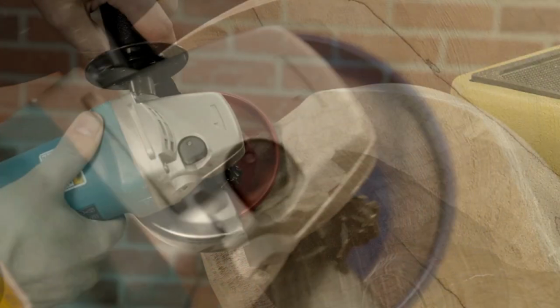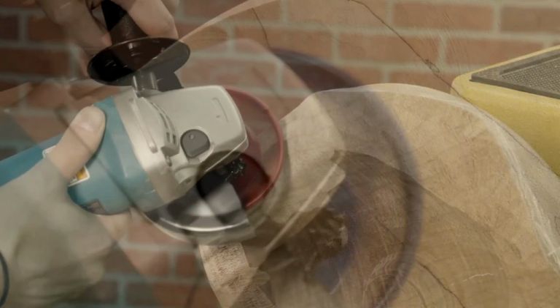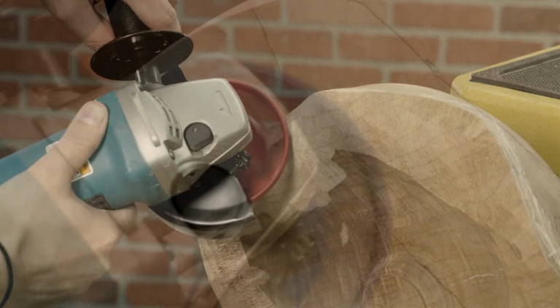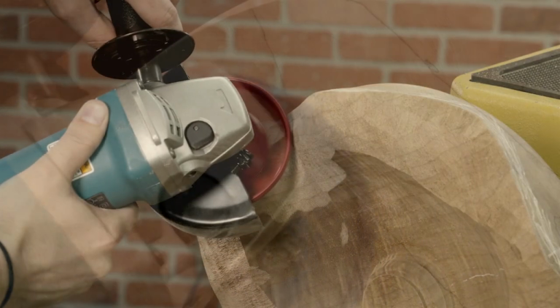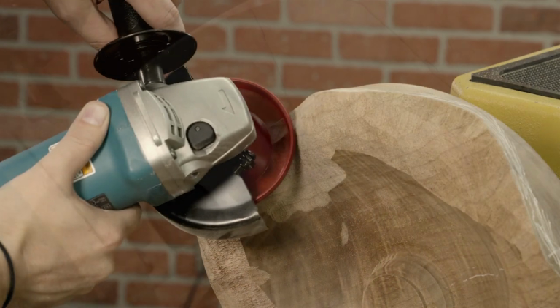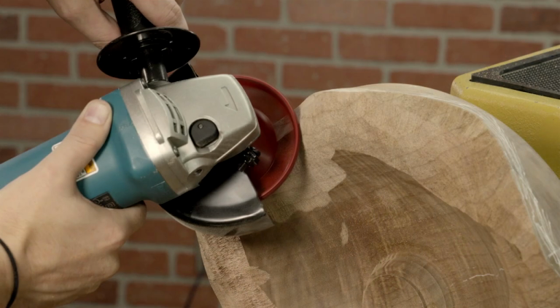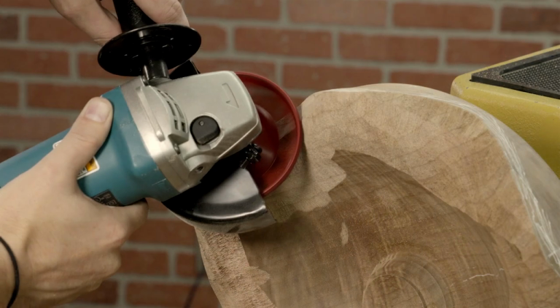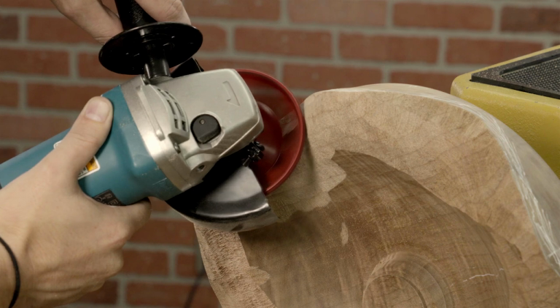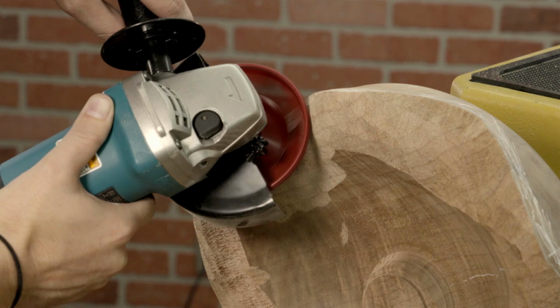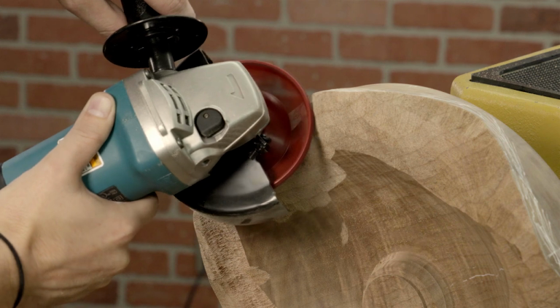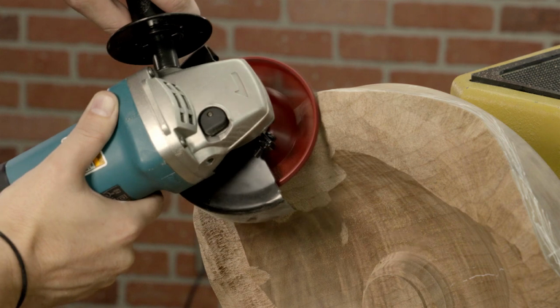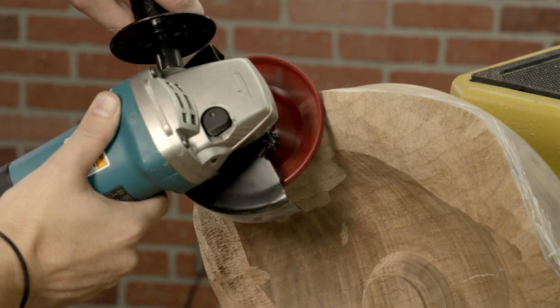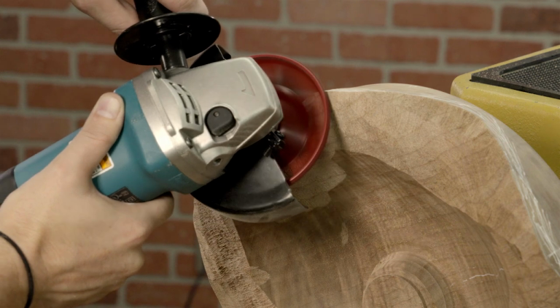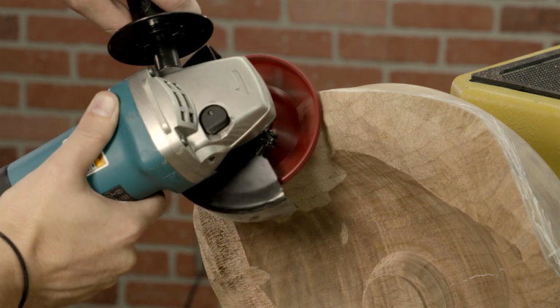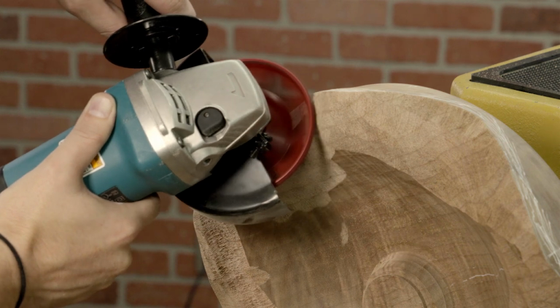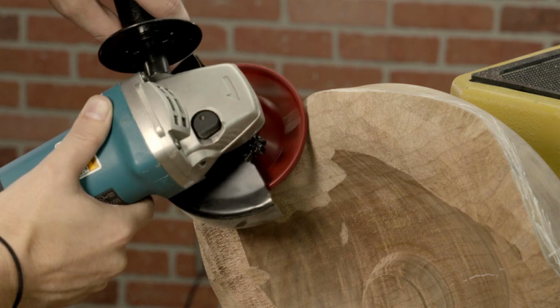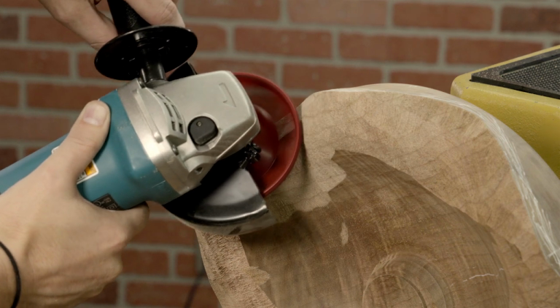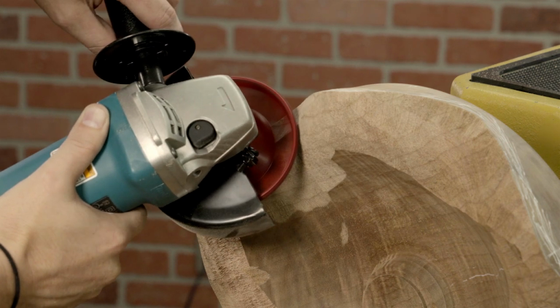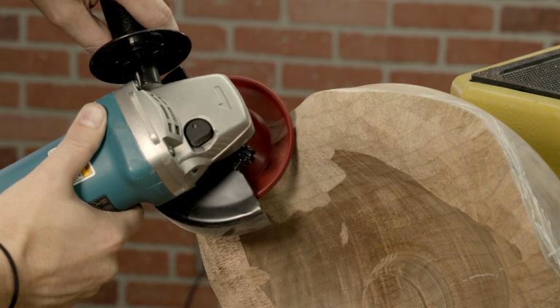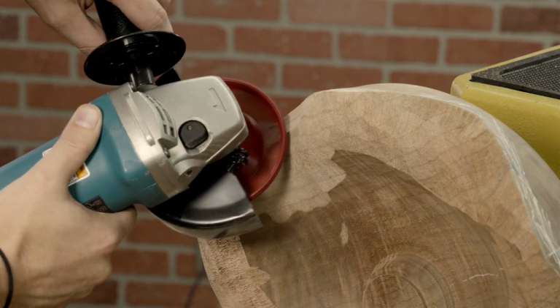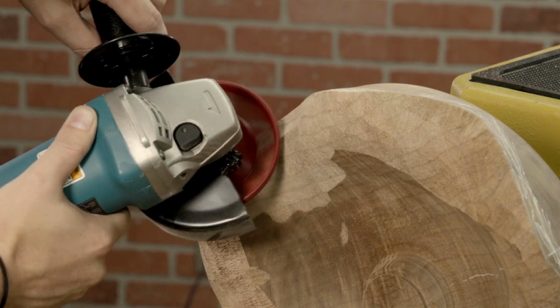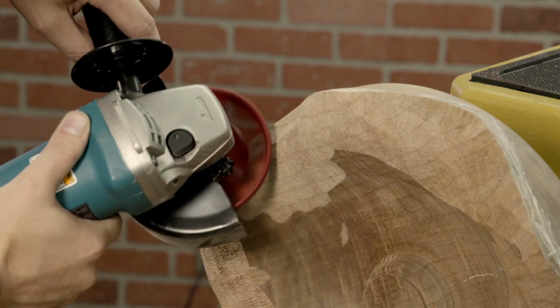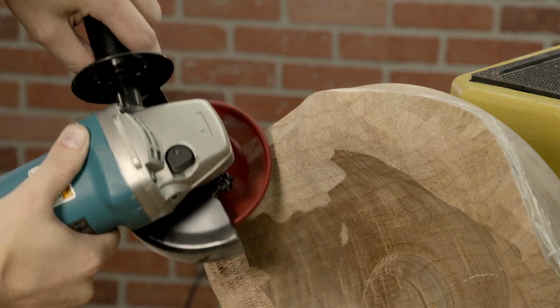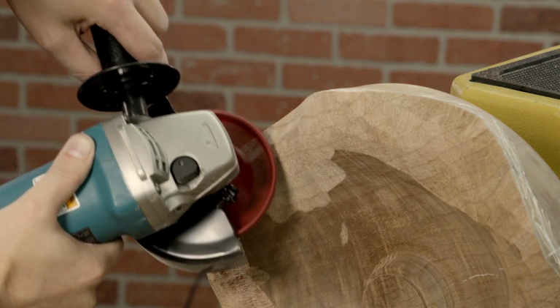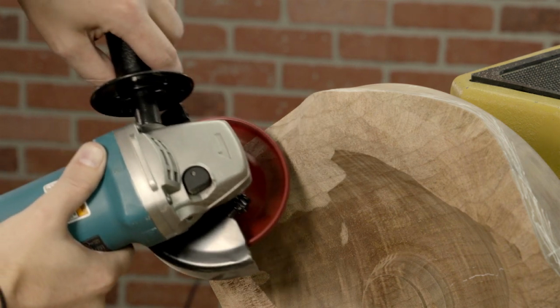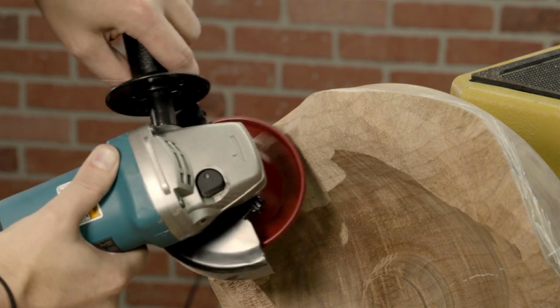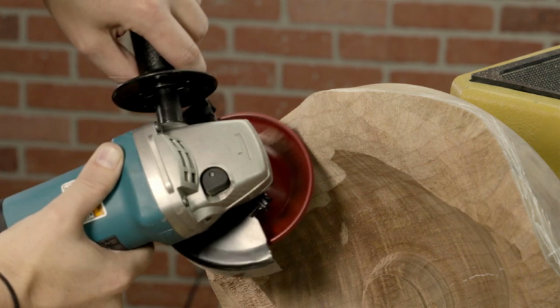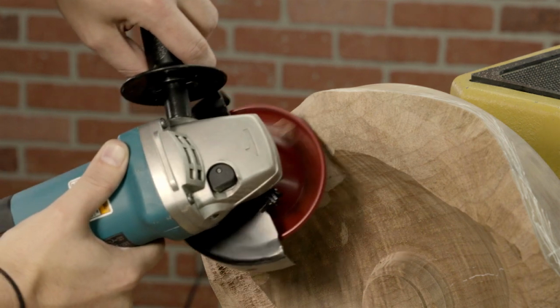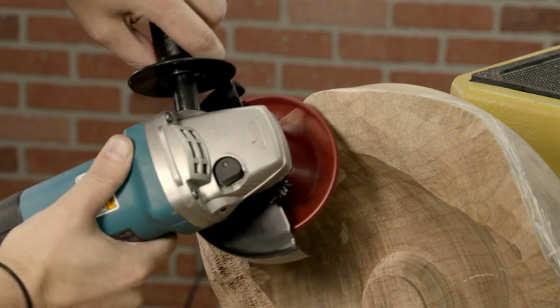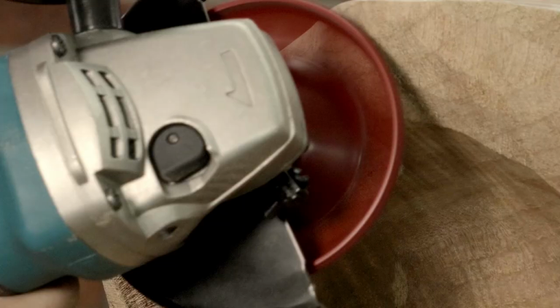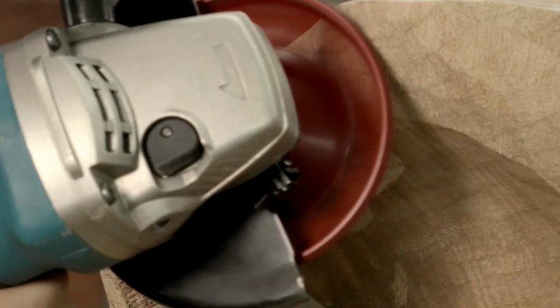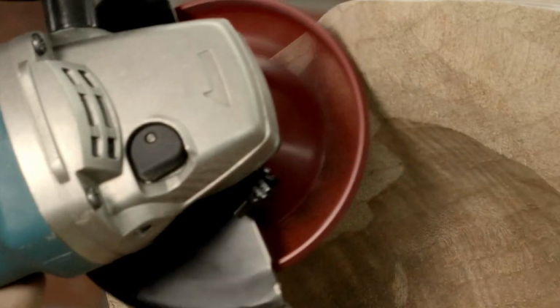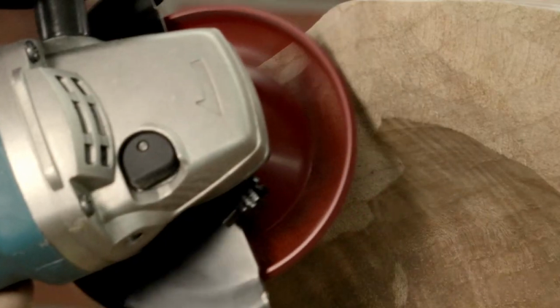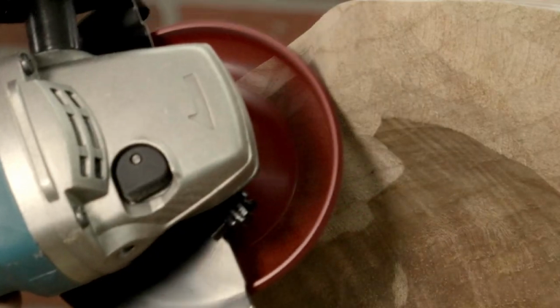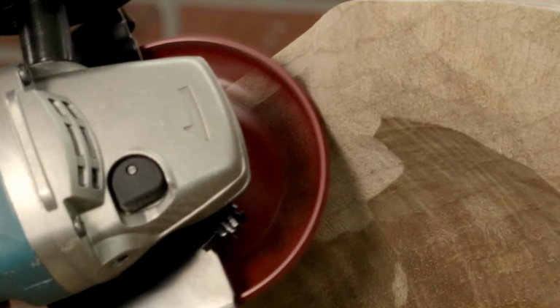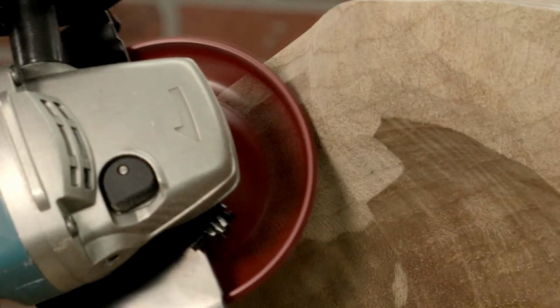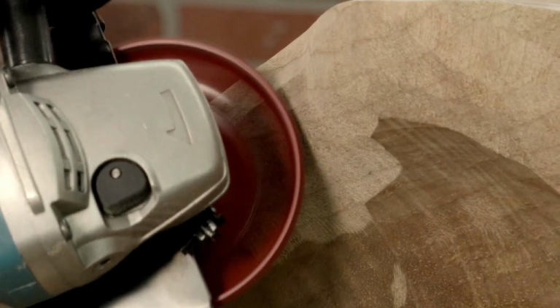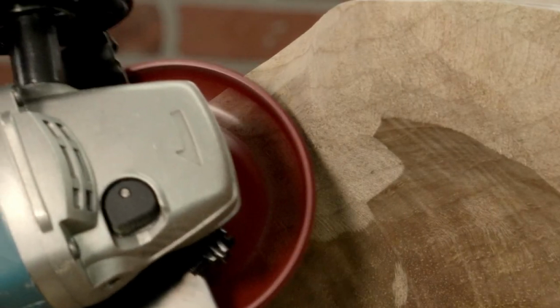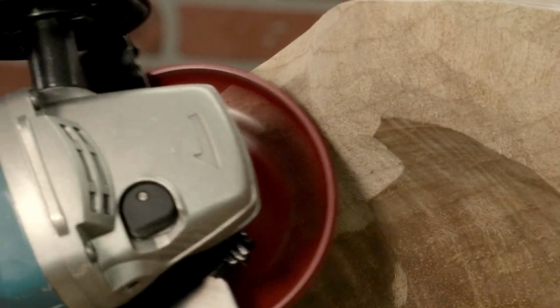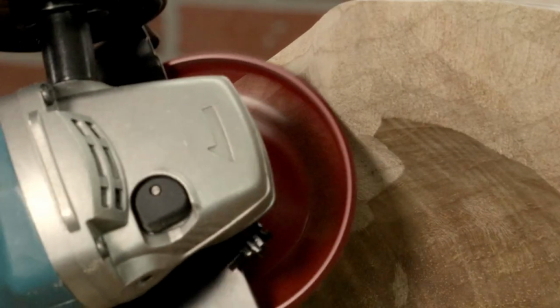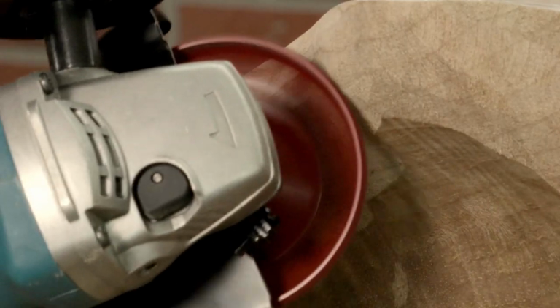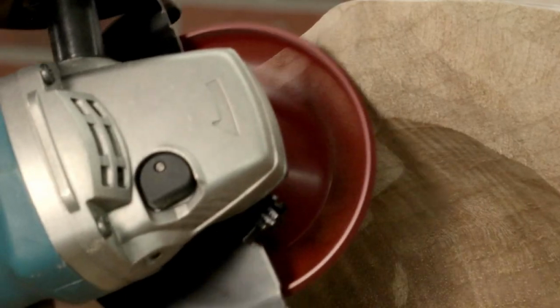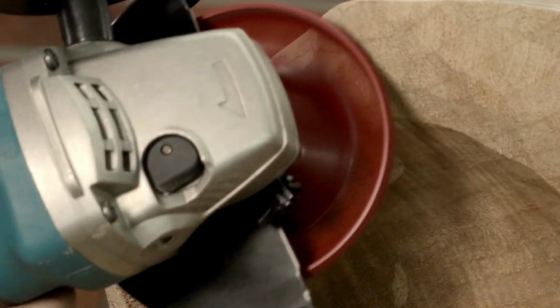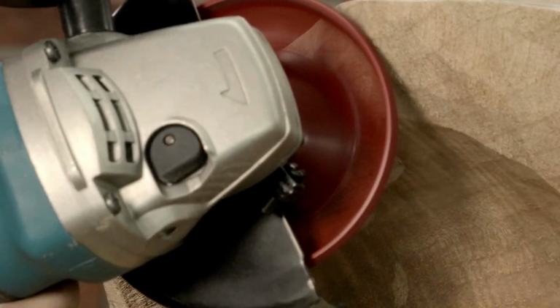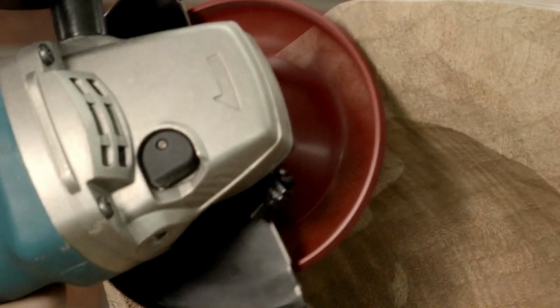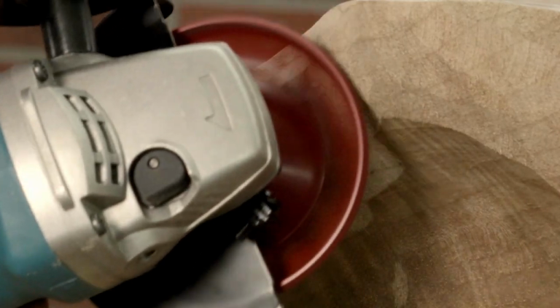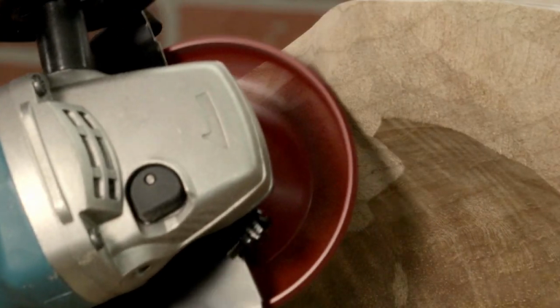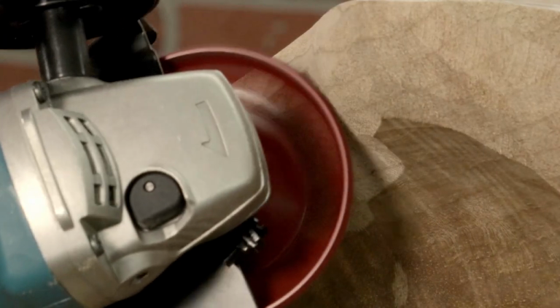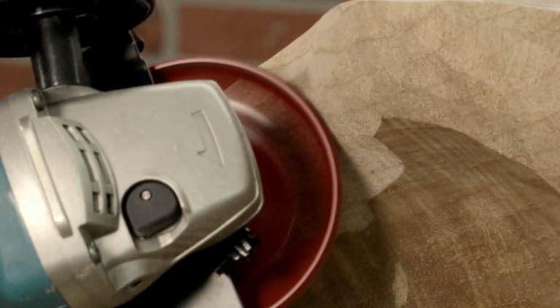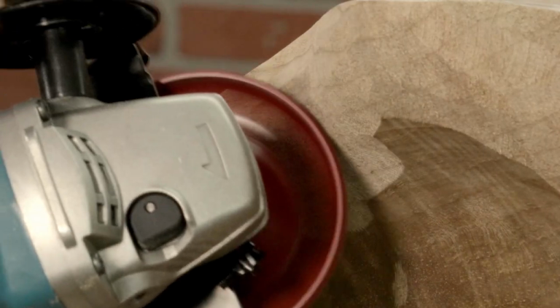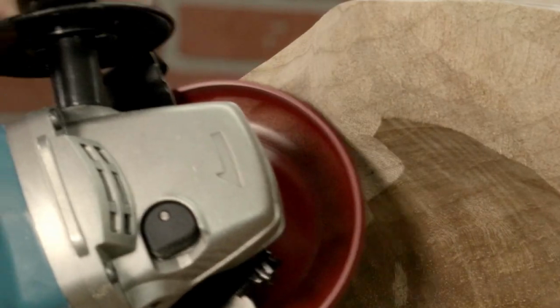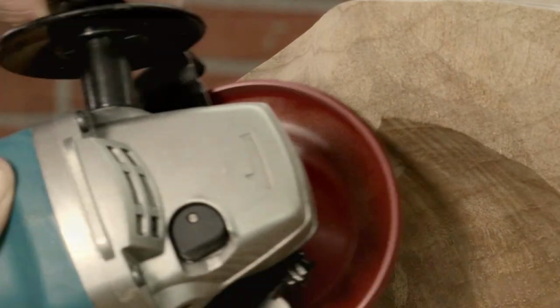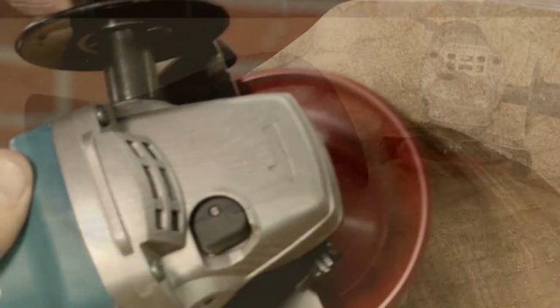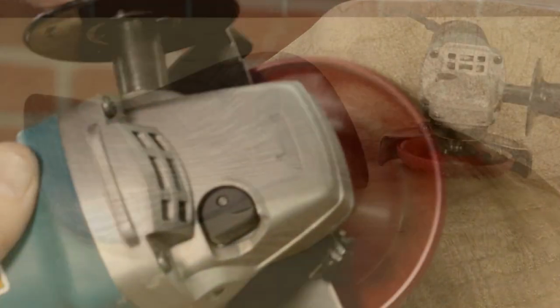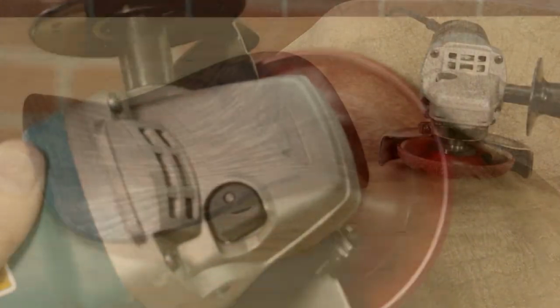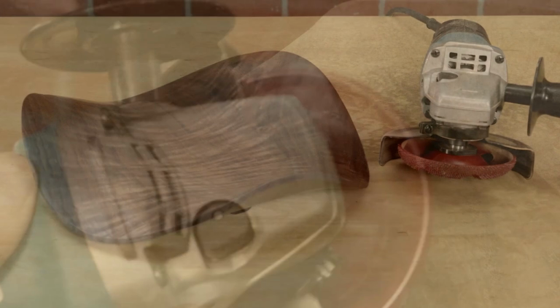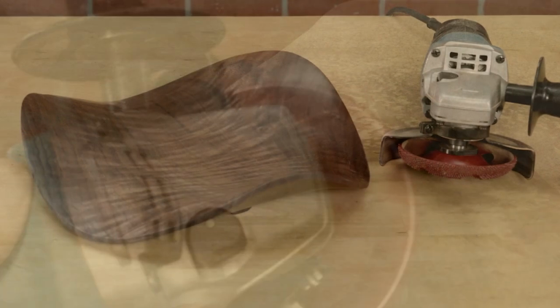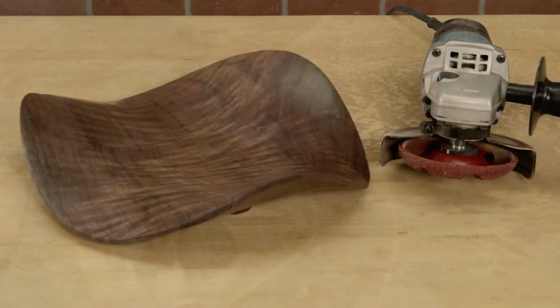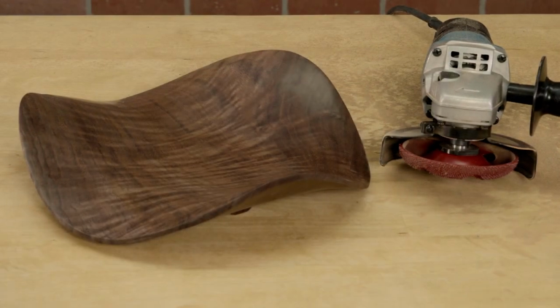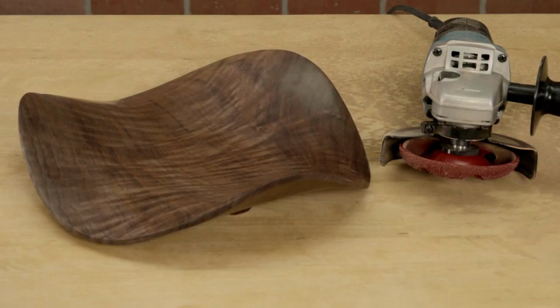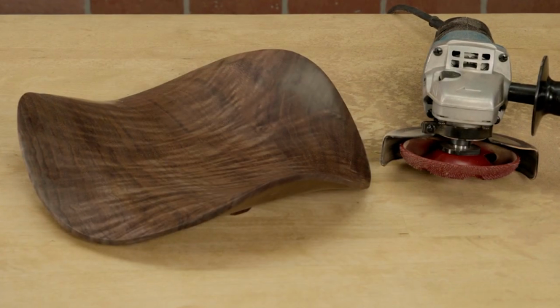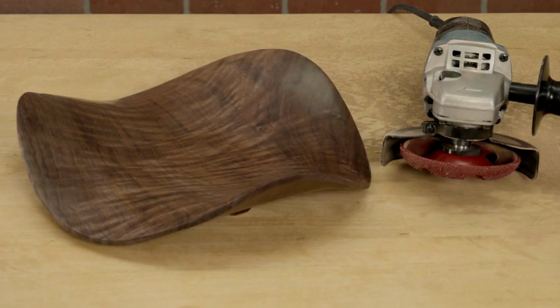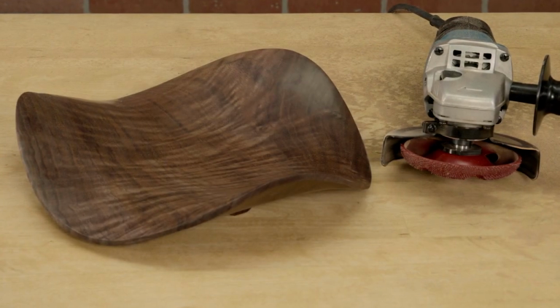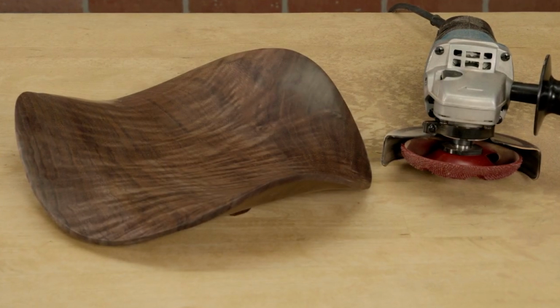Being able to see the work take shape as you carve eliminates guesswork, helping you achieve superior results.